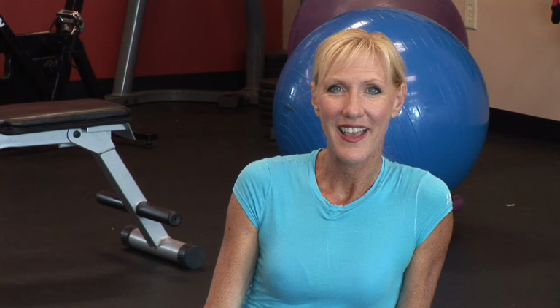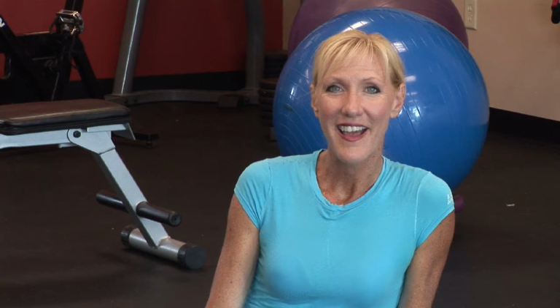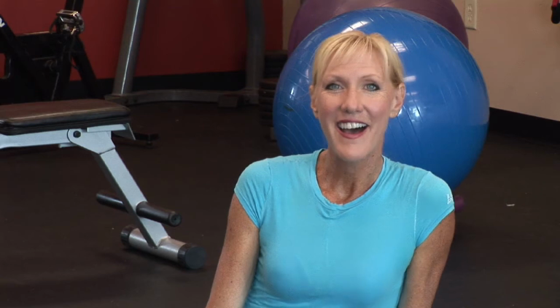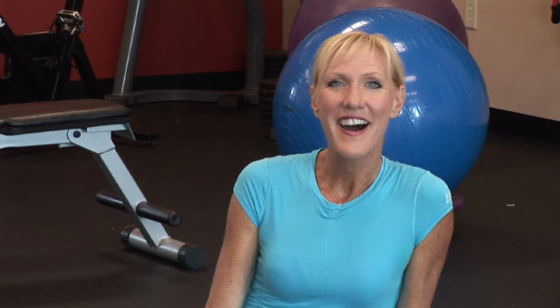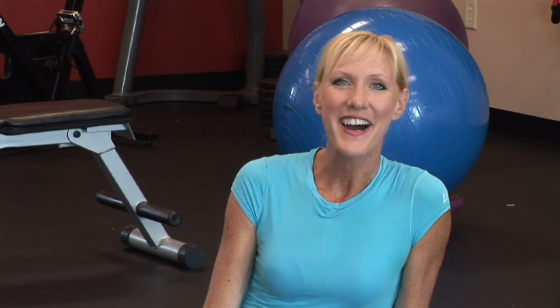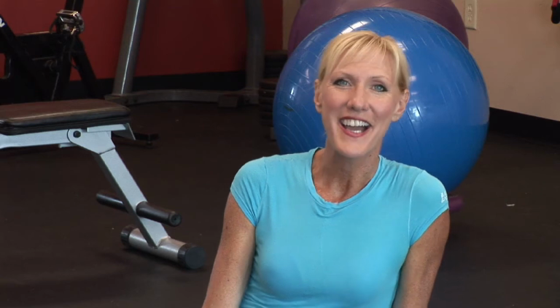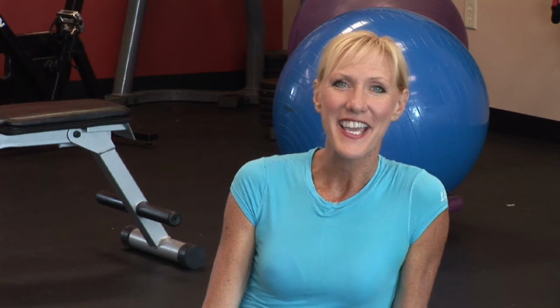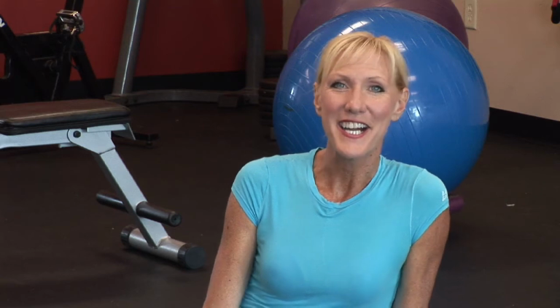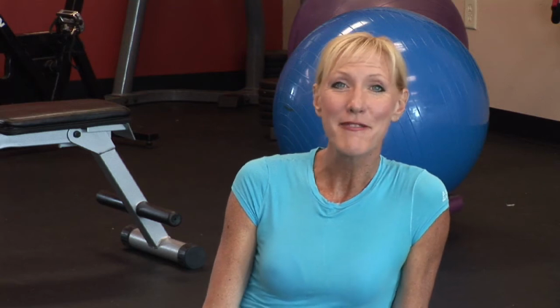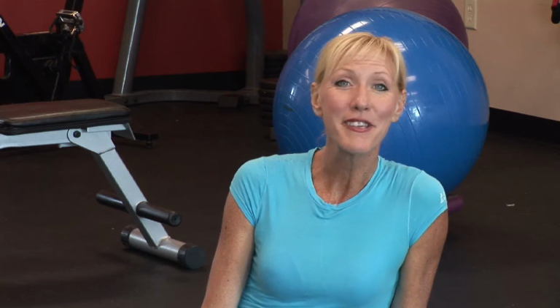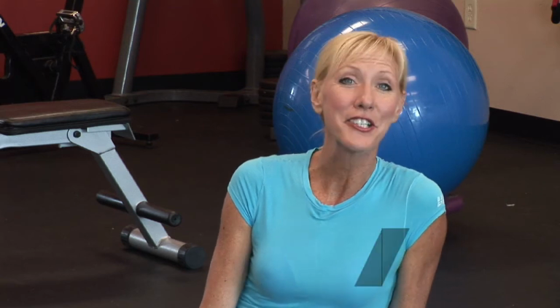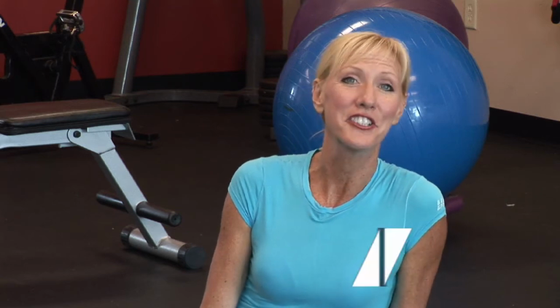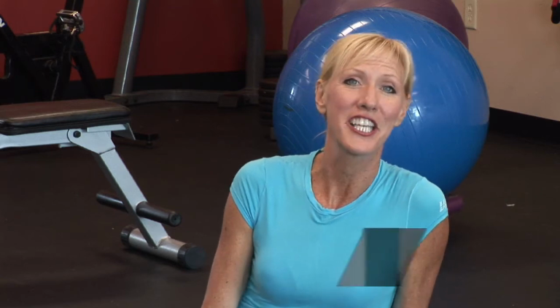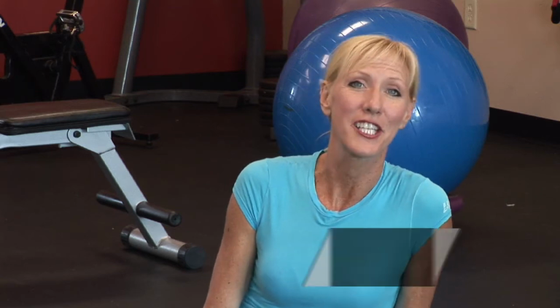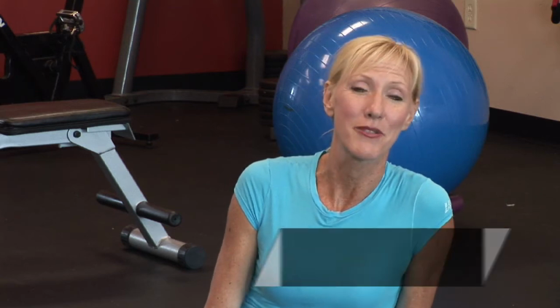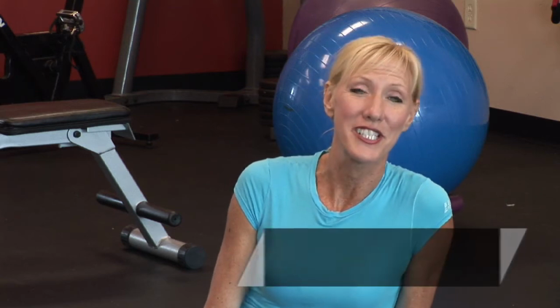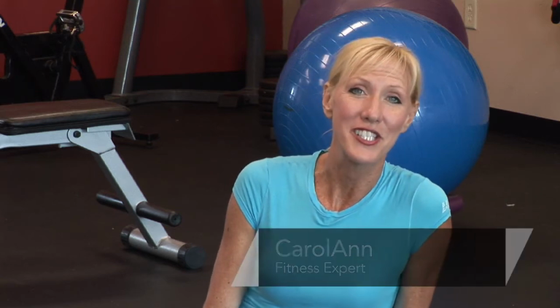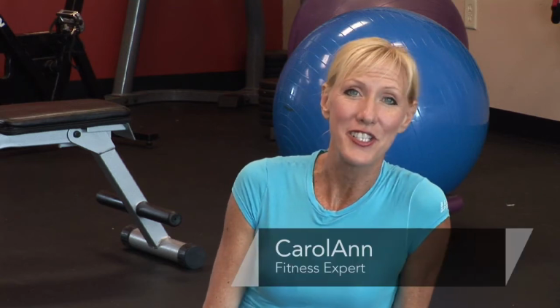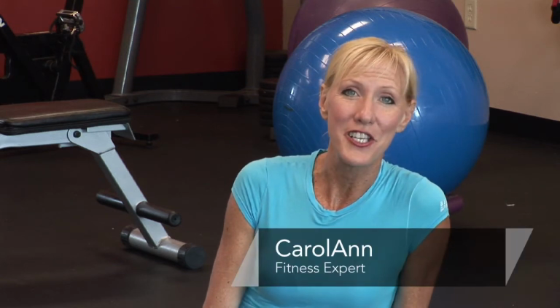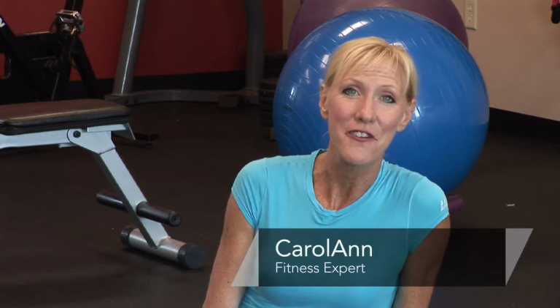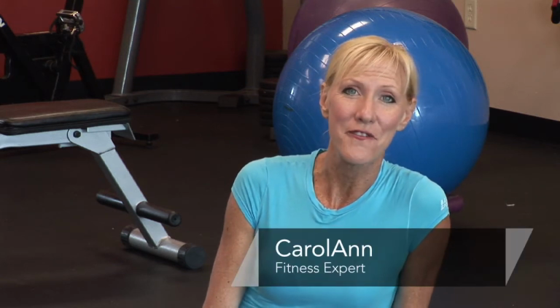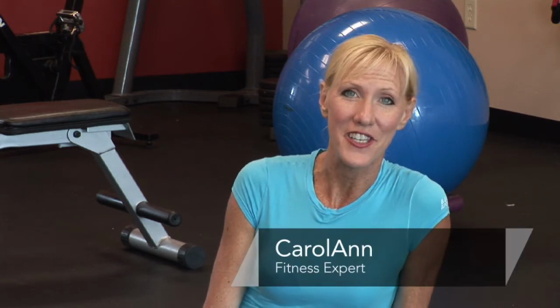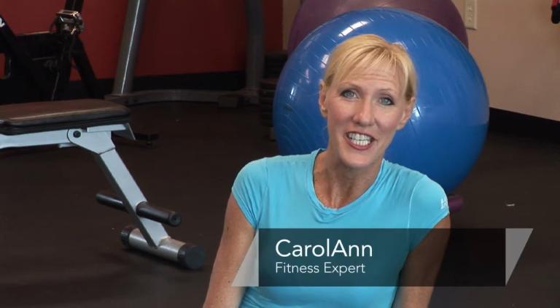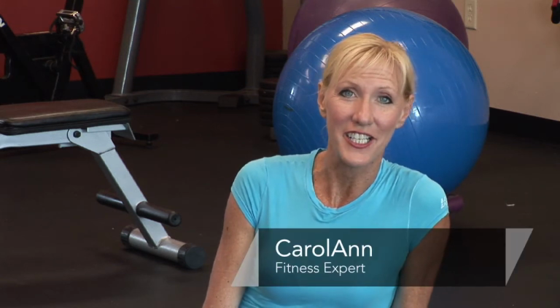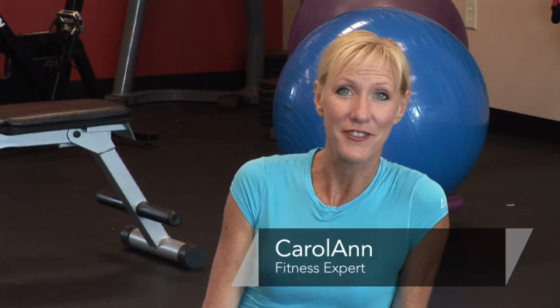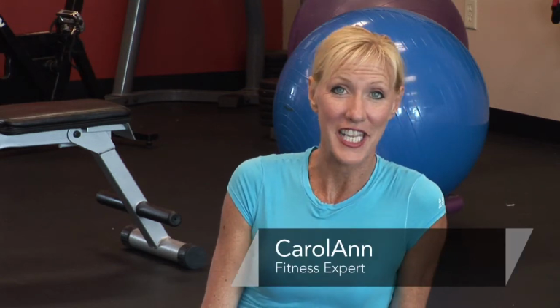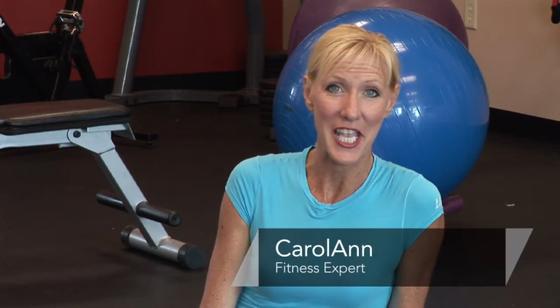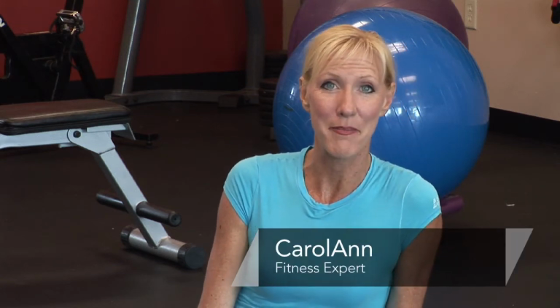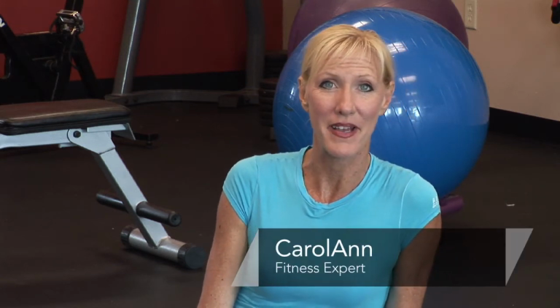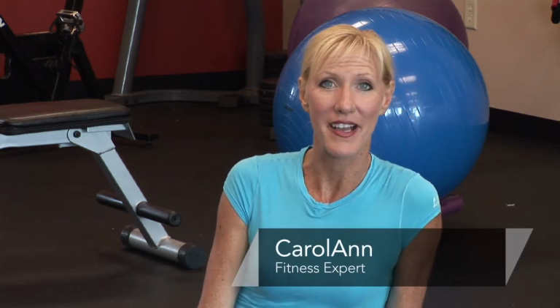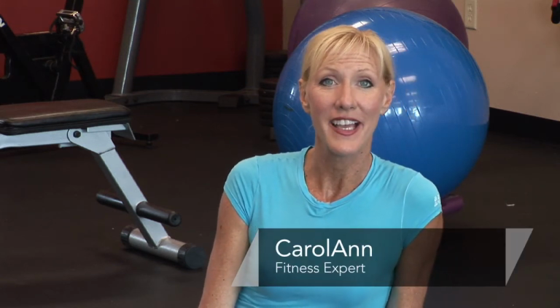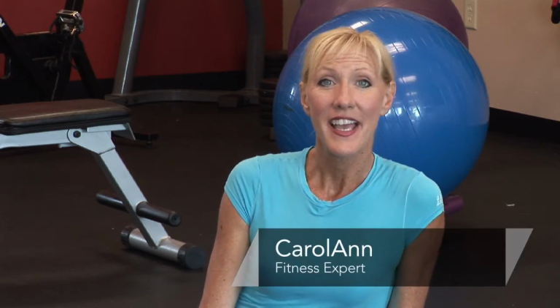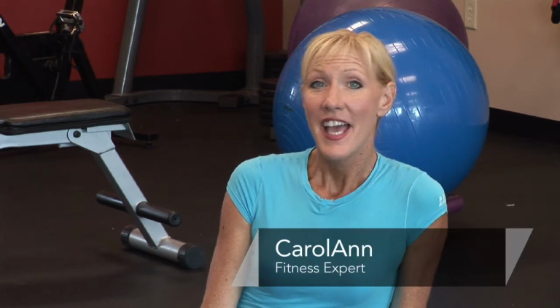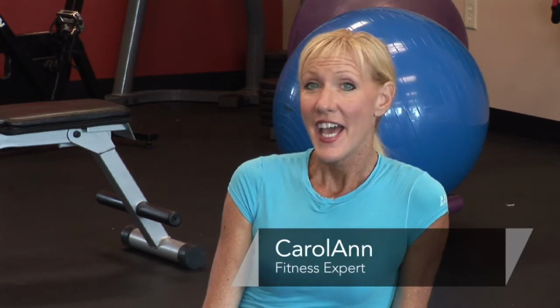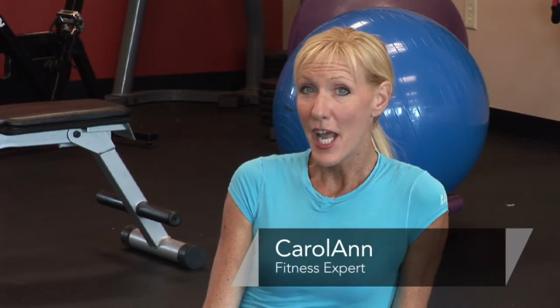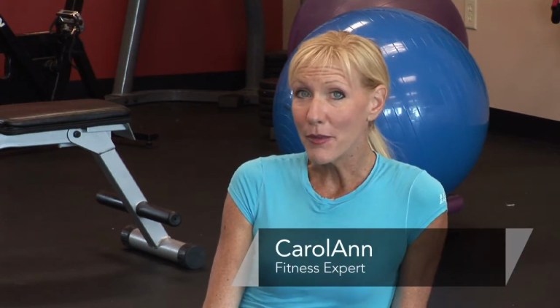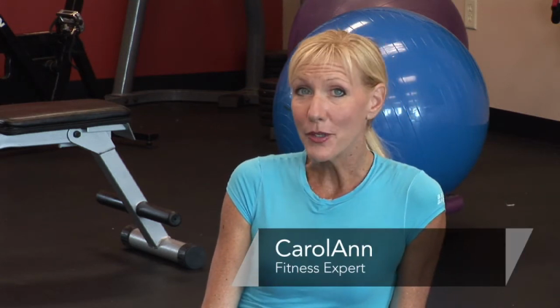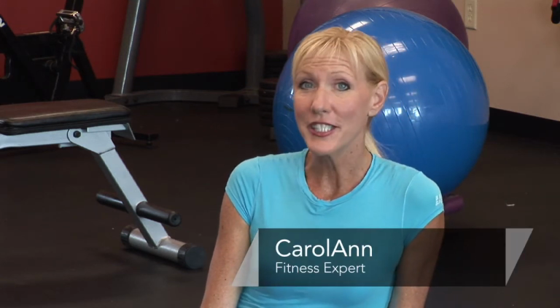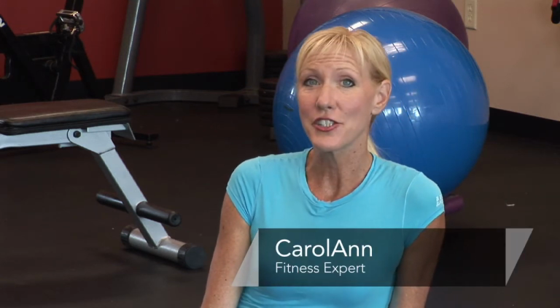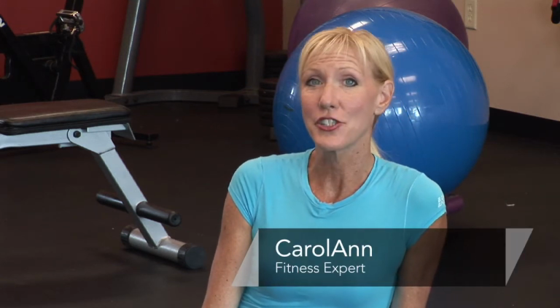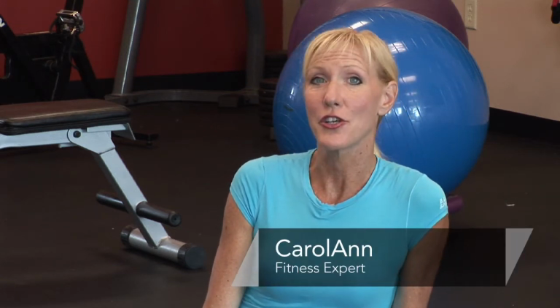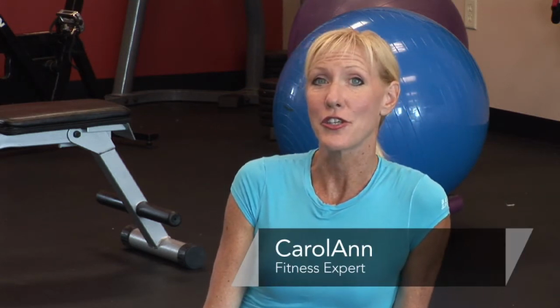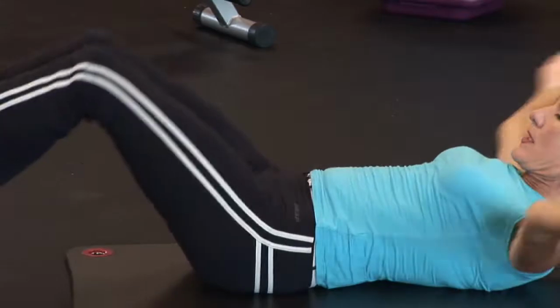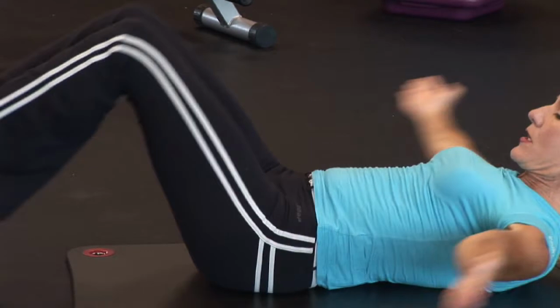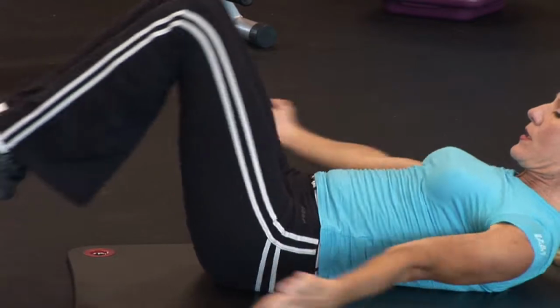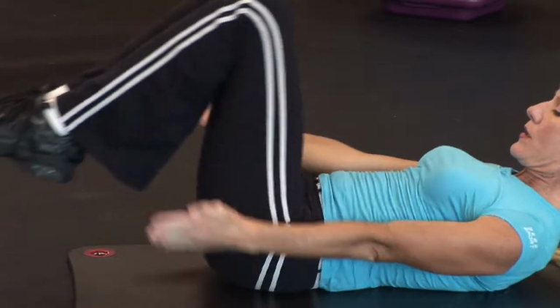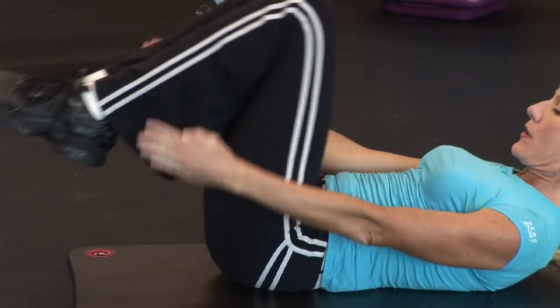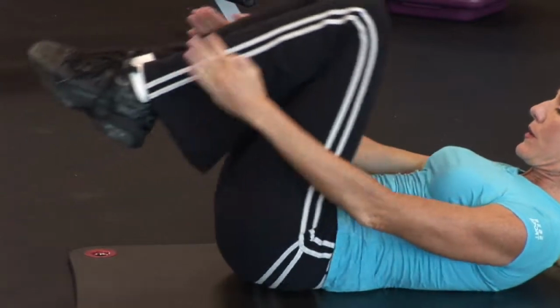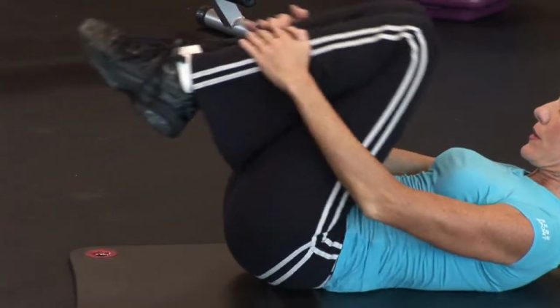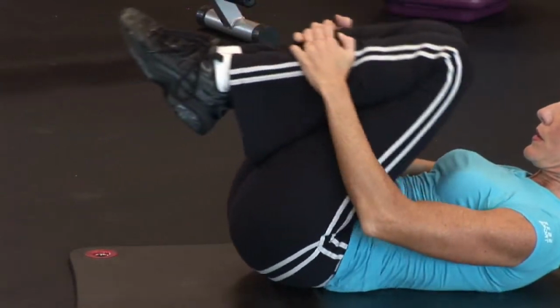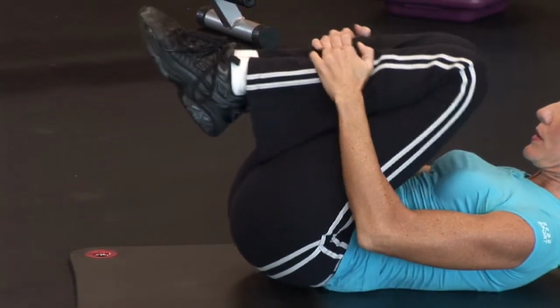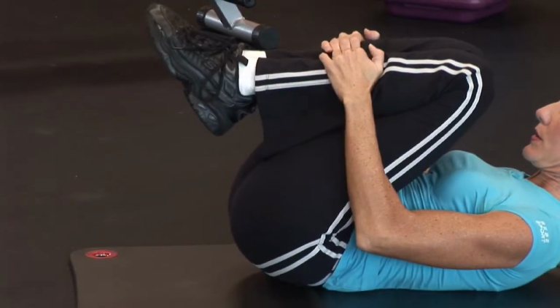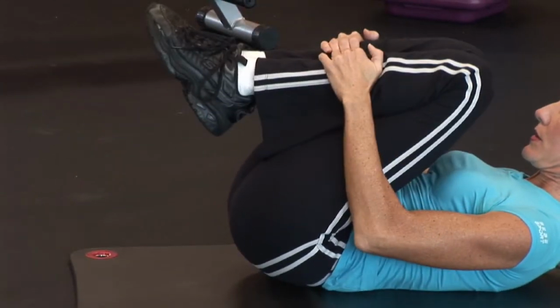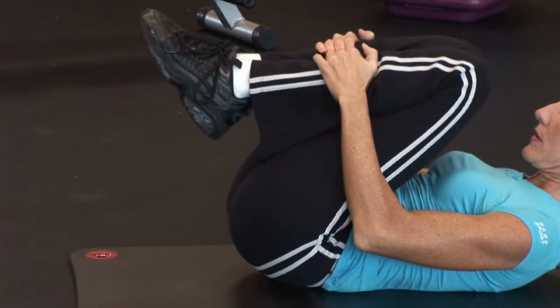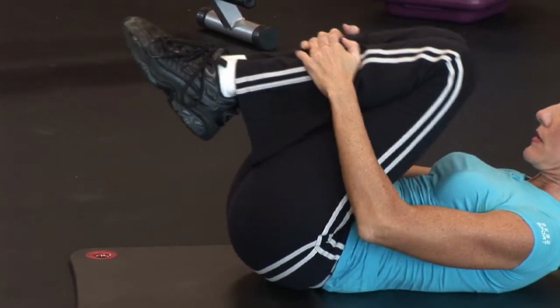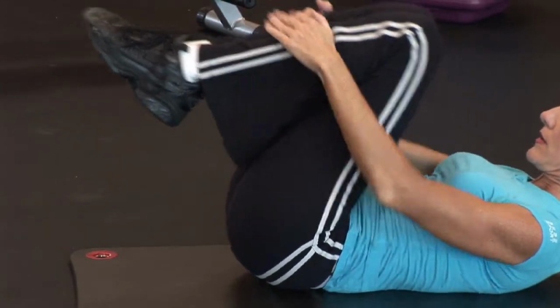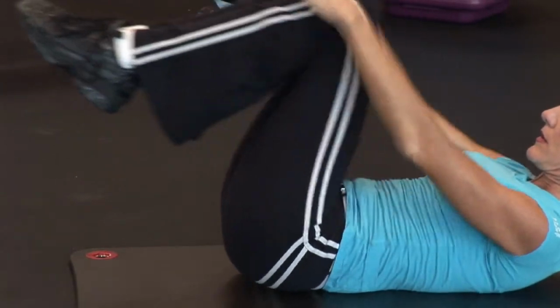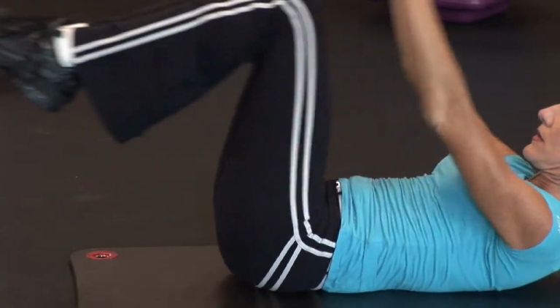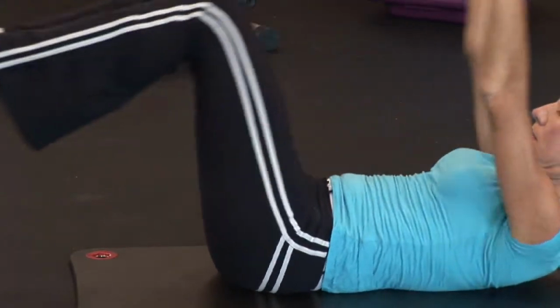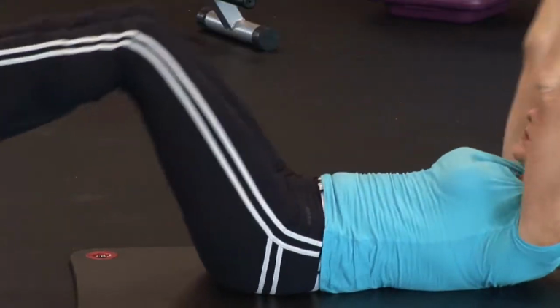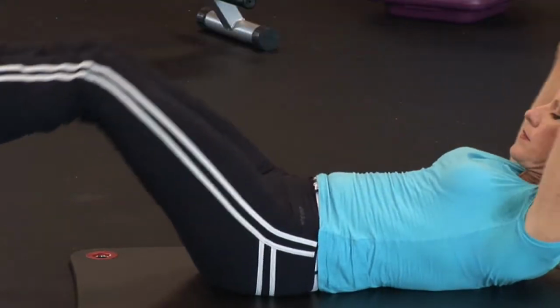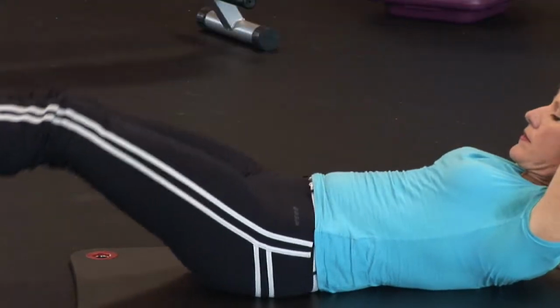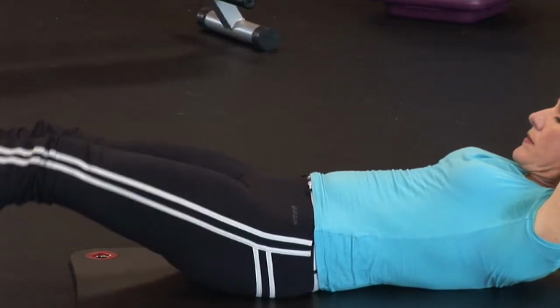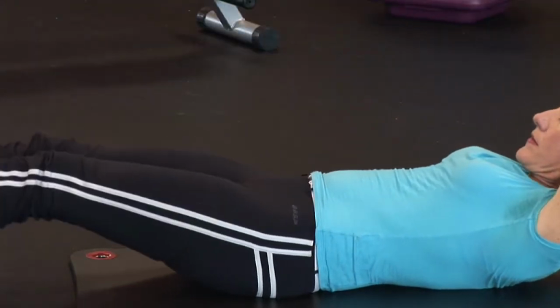Hi, I'm Carol Ann with Studio Fit of Tampa, and I'm going to show you how to do crunches for a flat stomach.